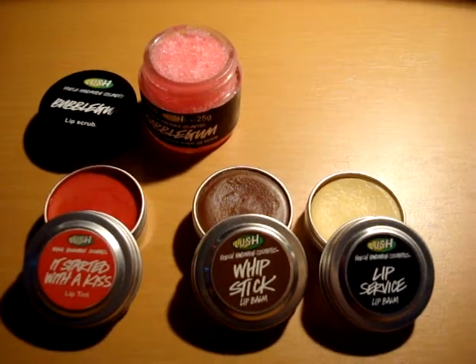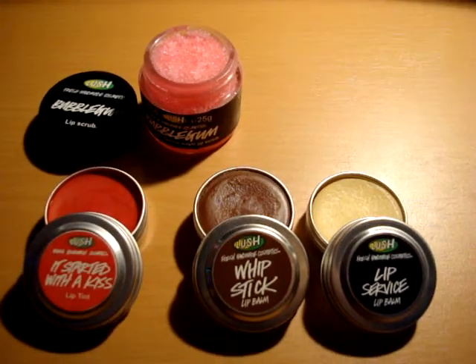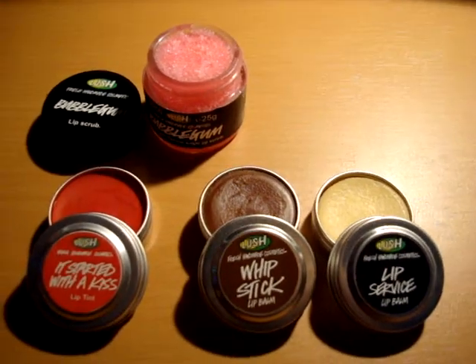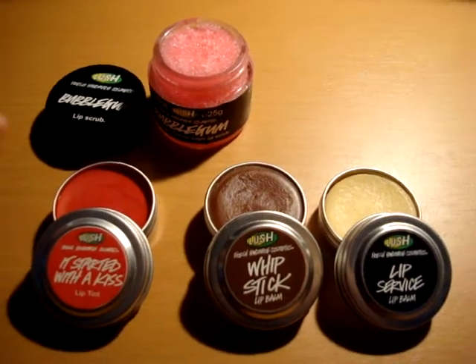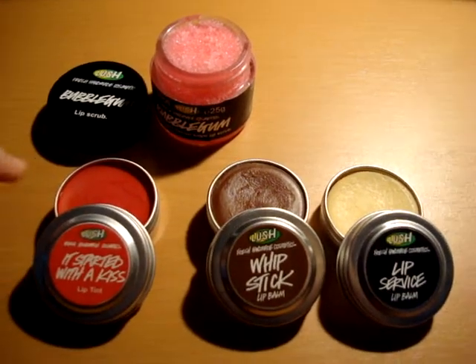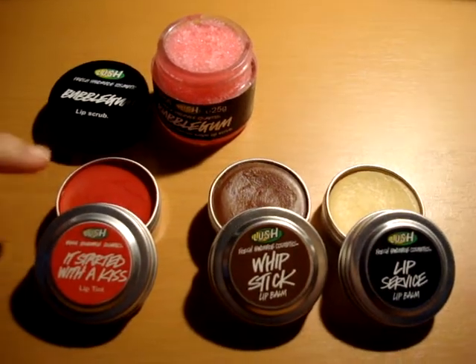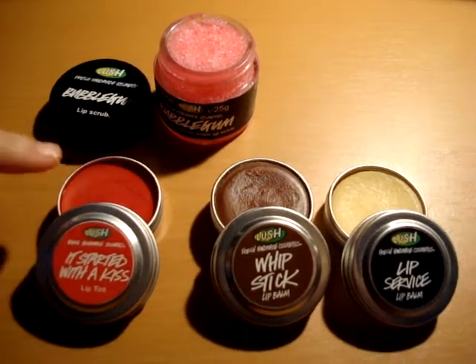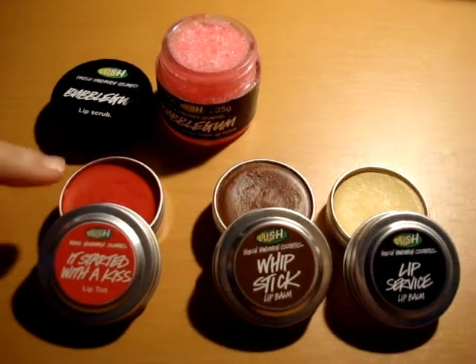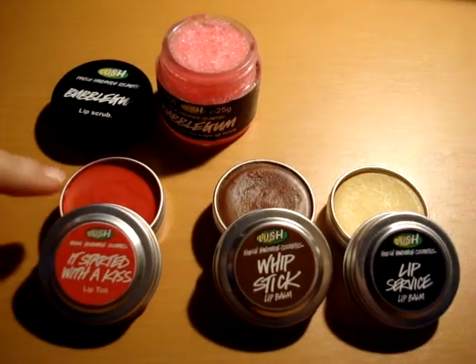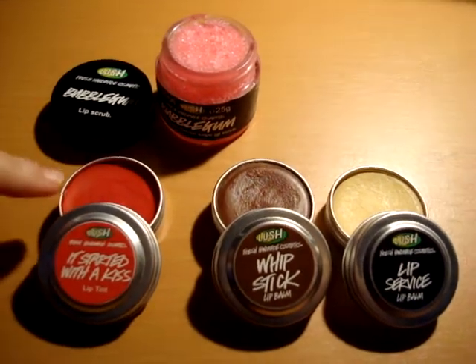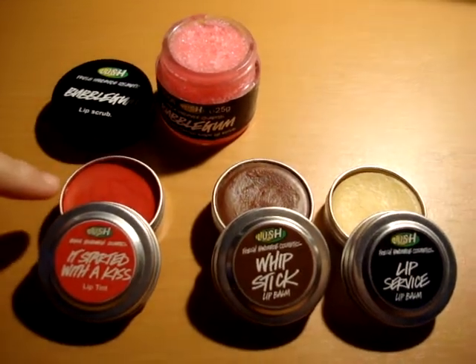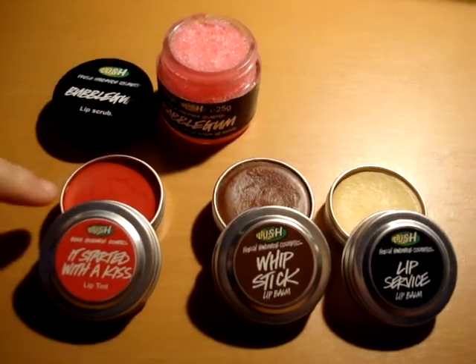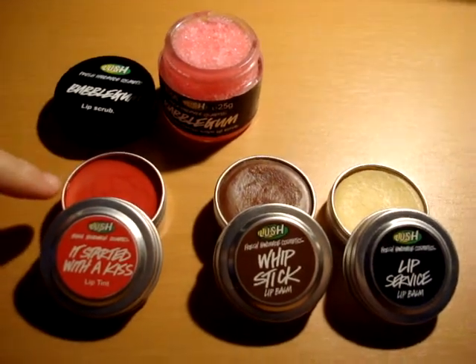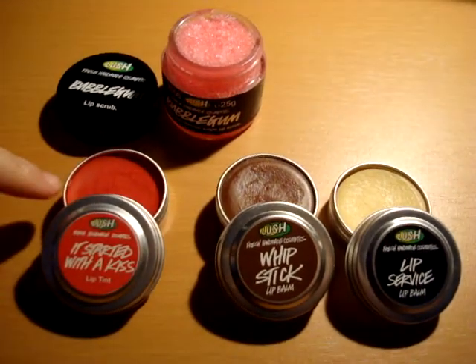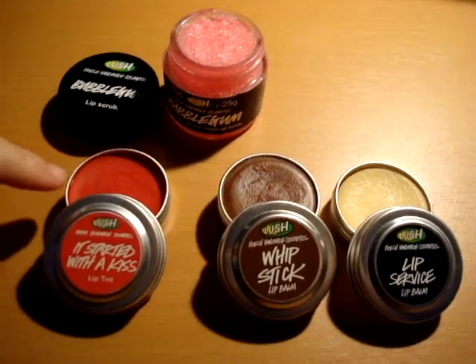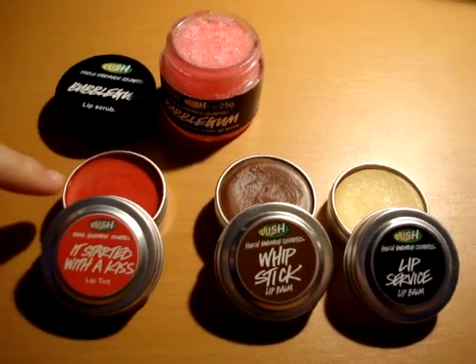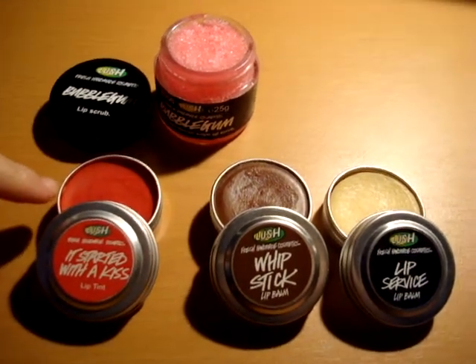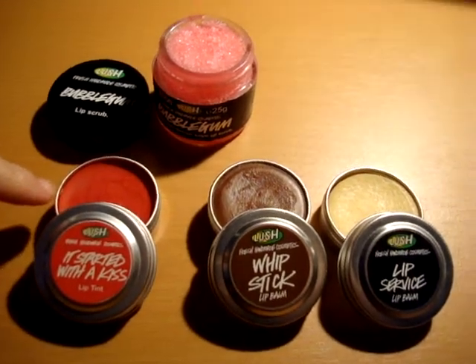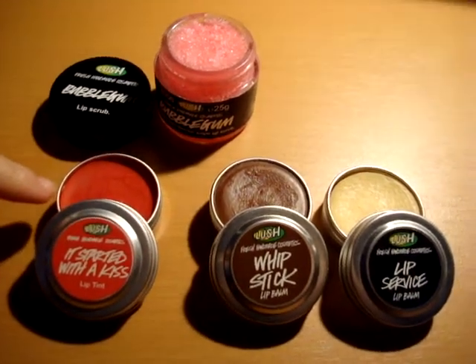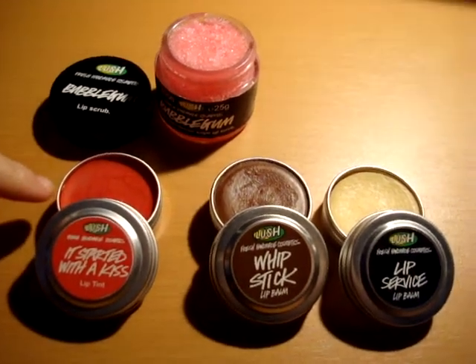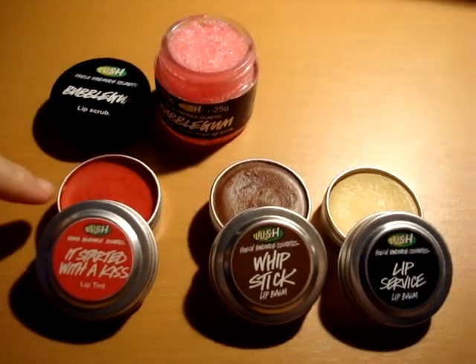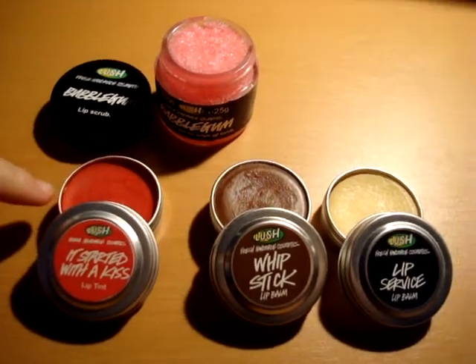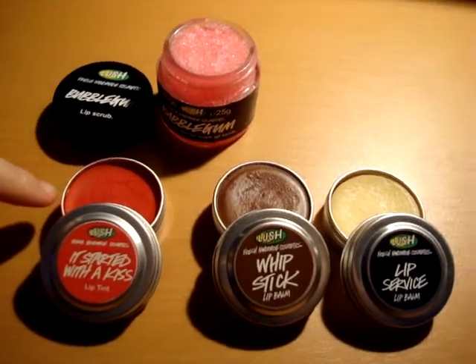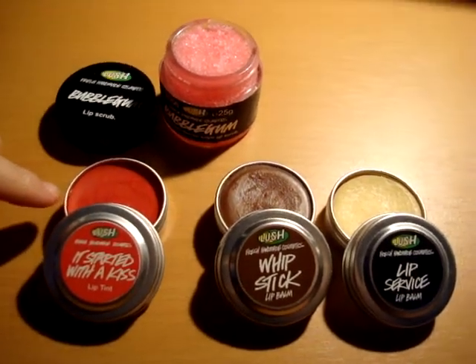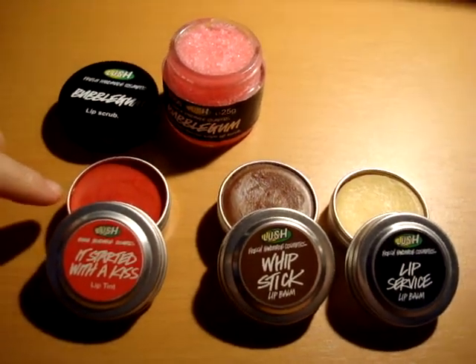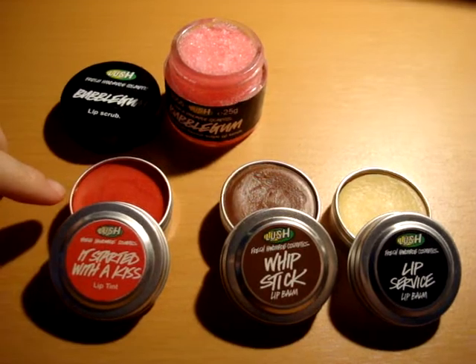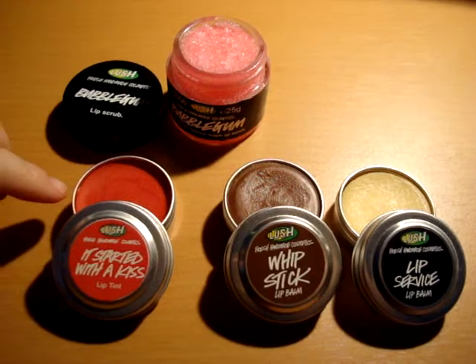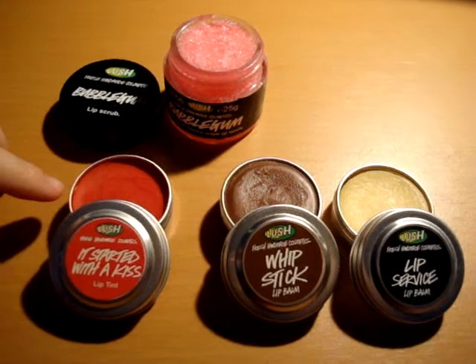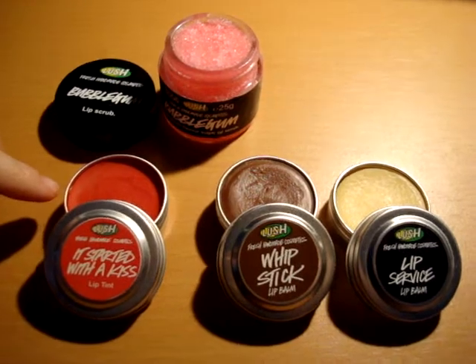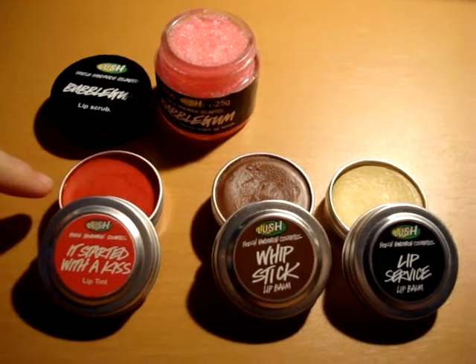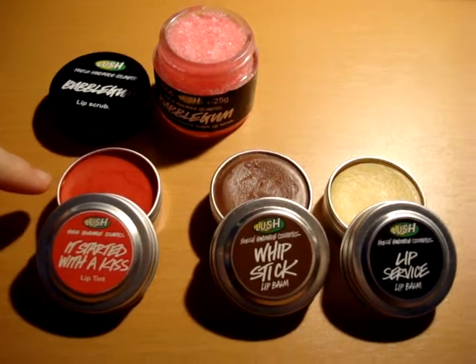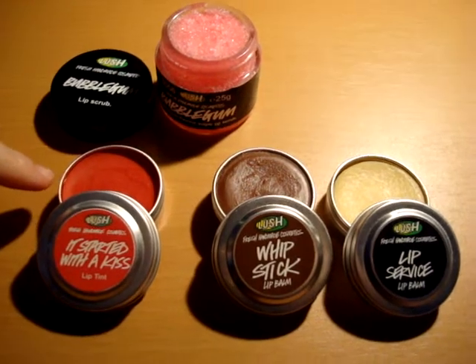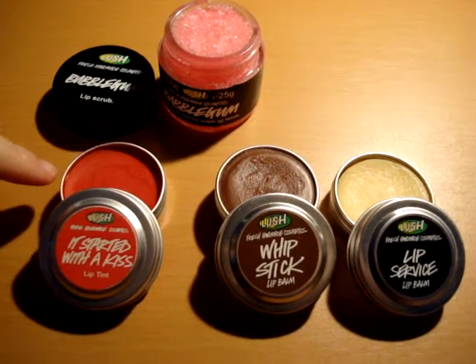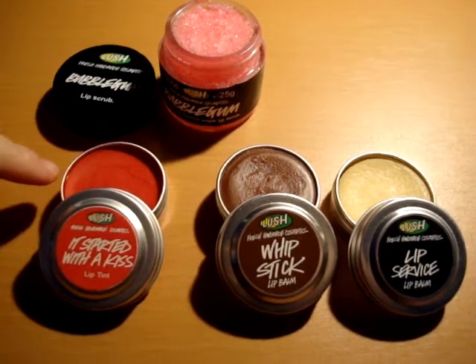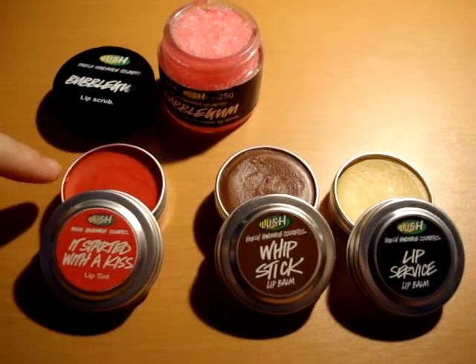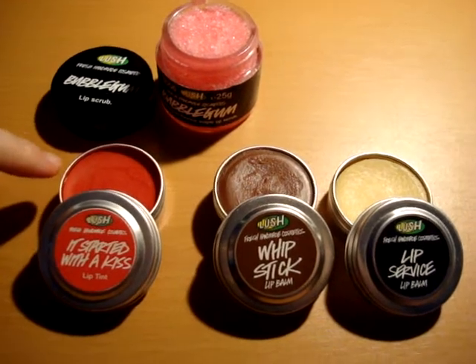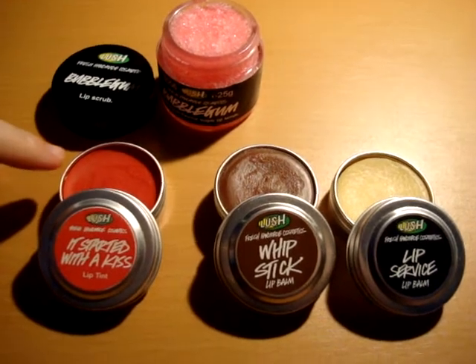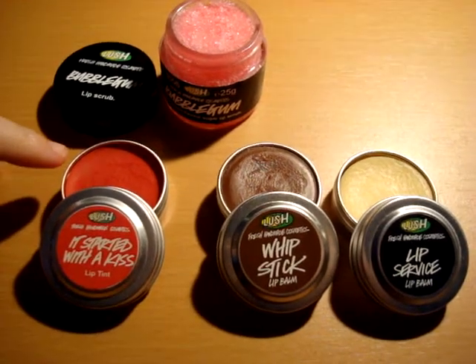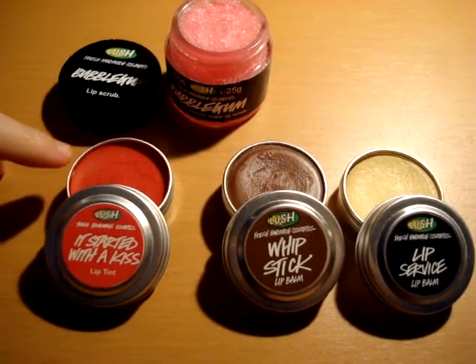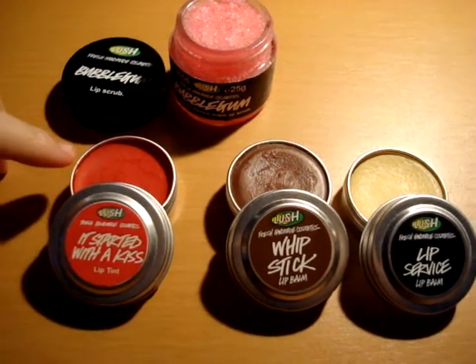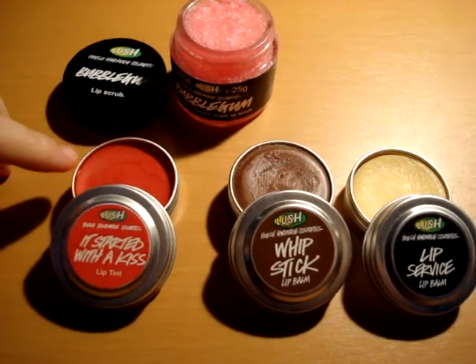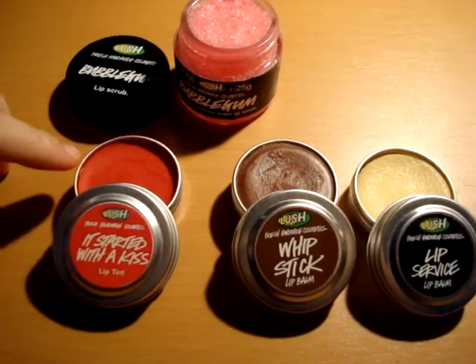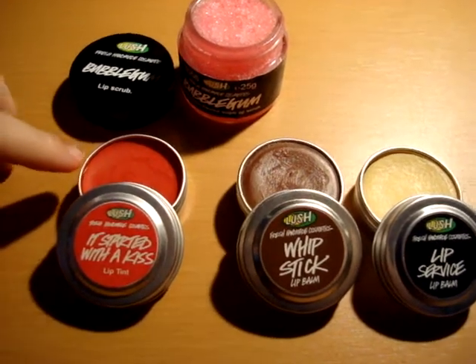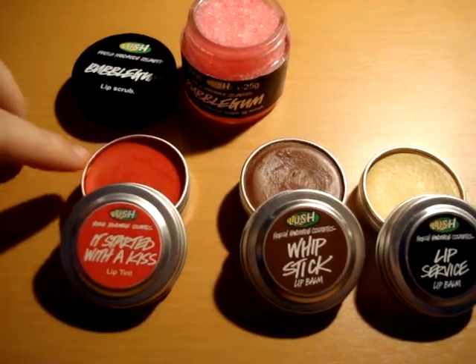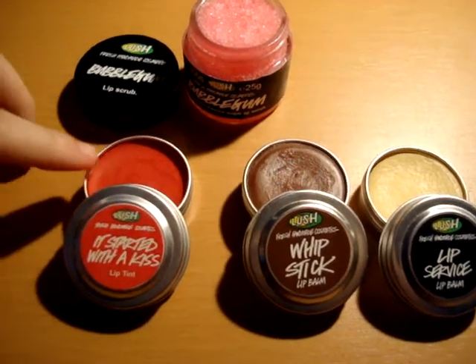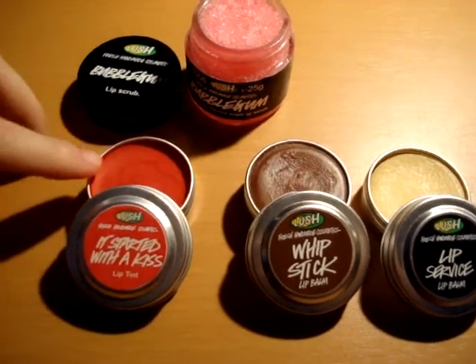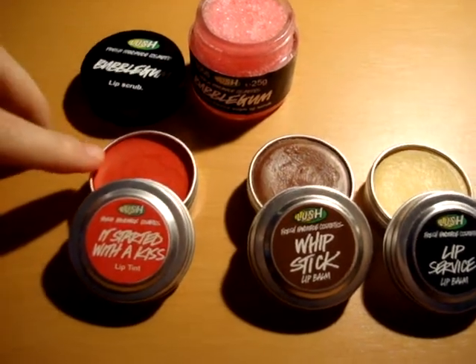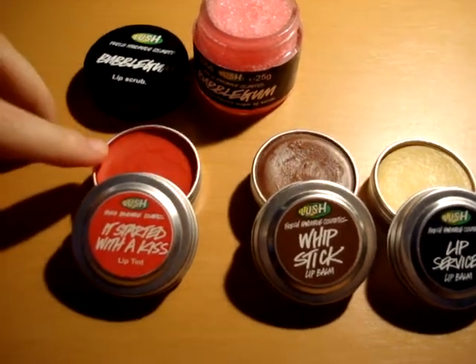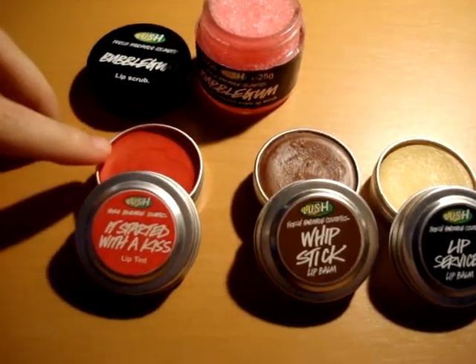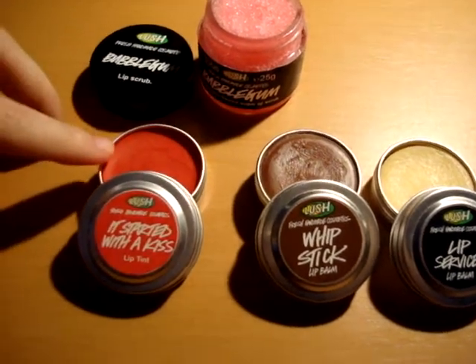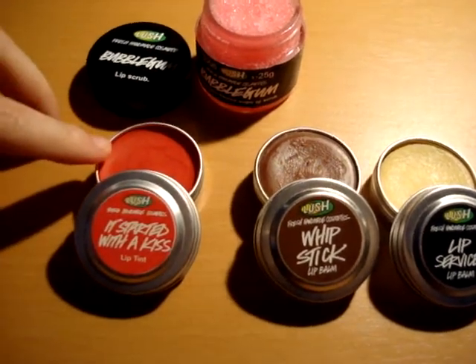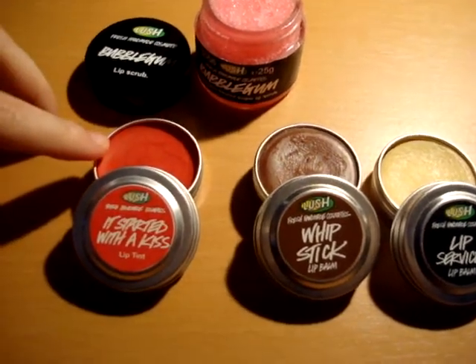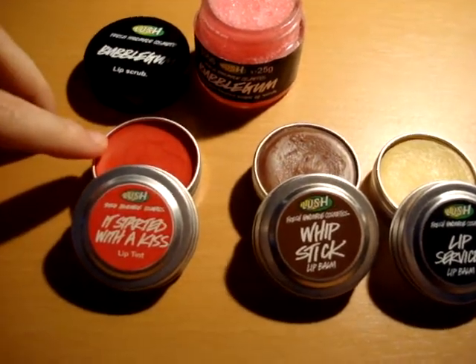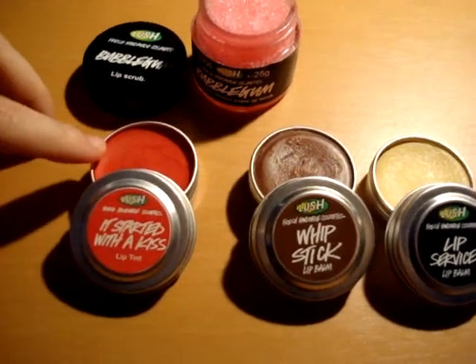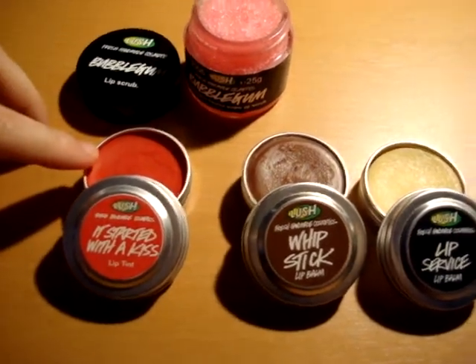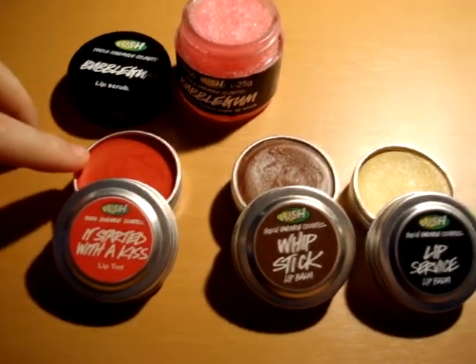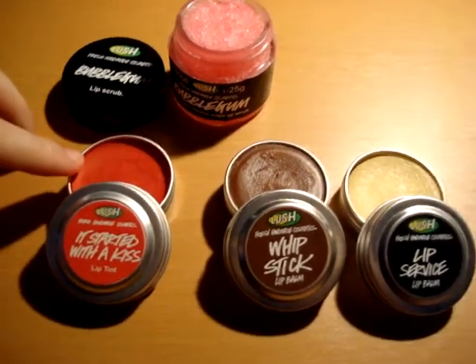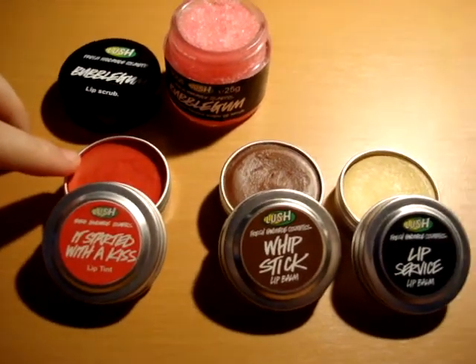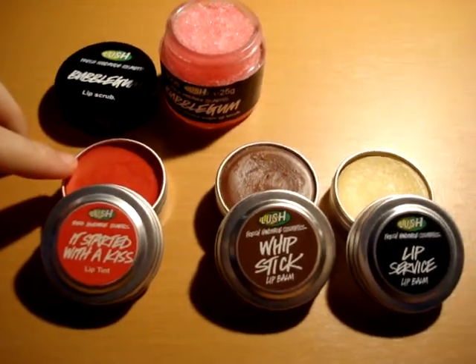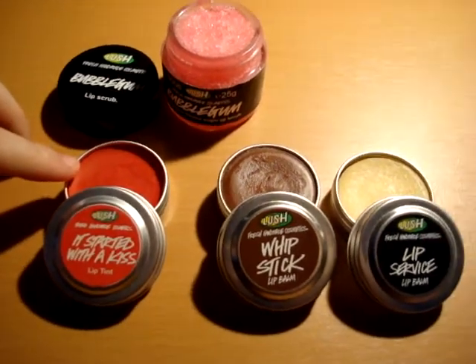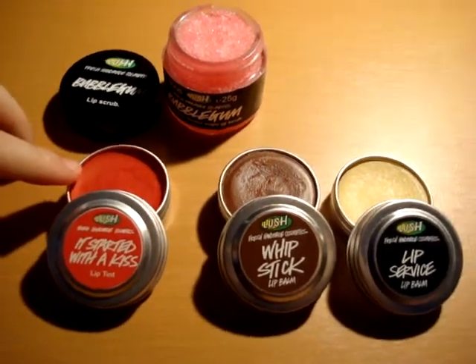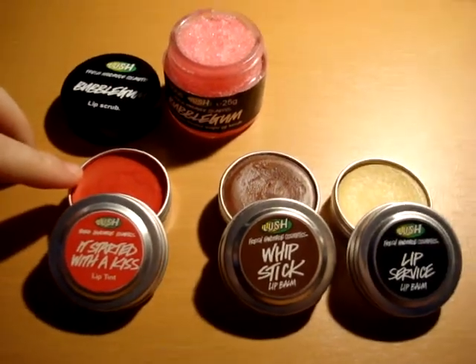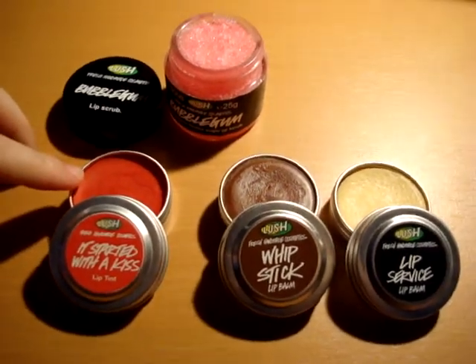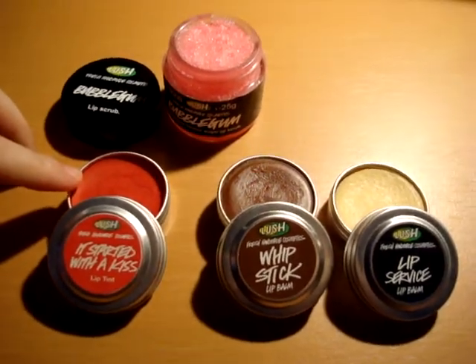This one, 'Started with a Kiss,' is a very good lip balm — it tastes like strawberry.